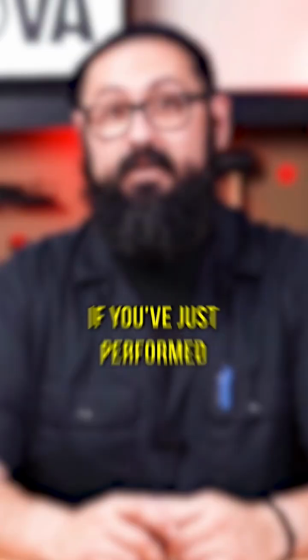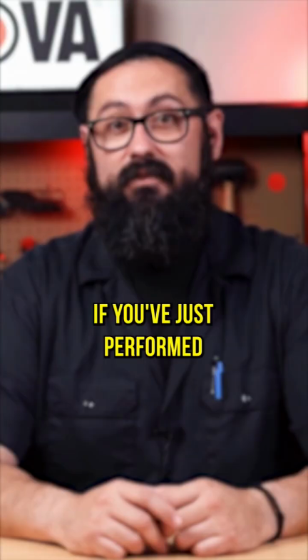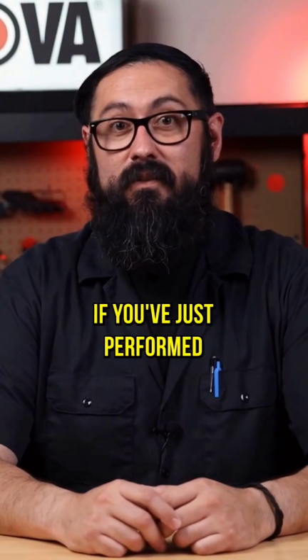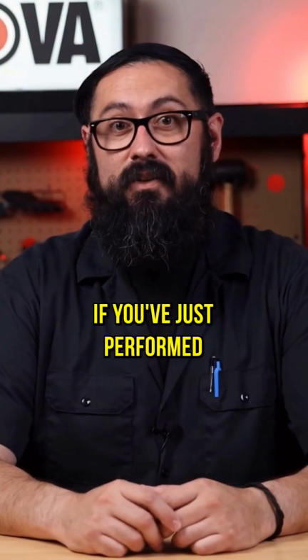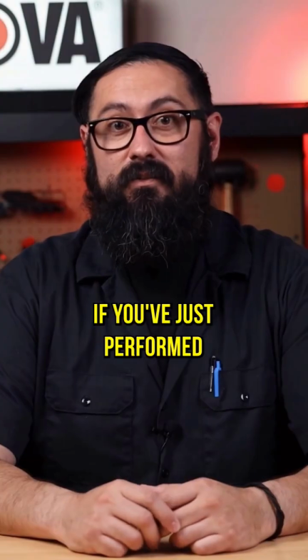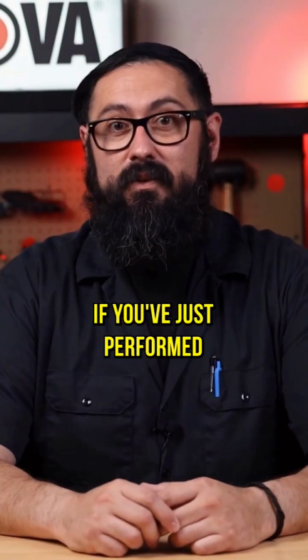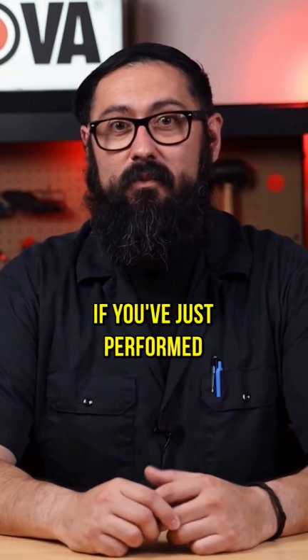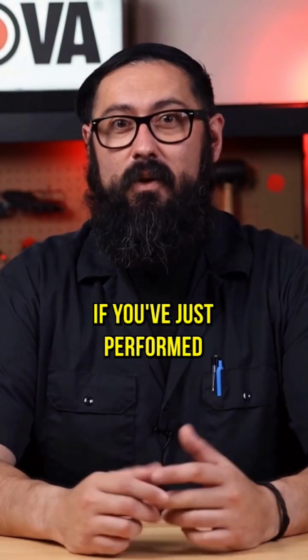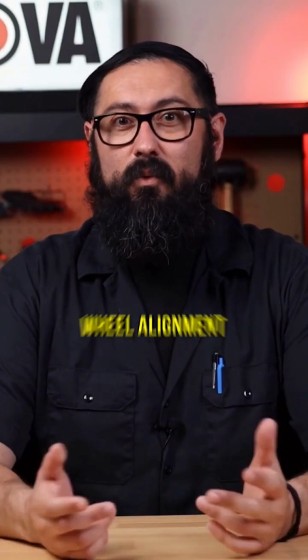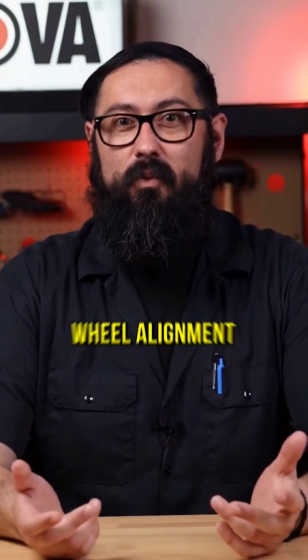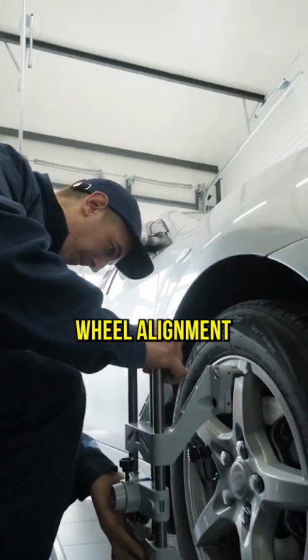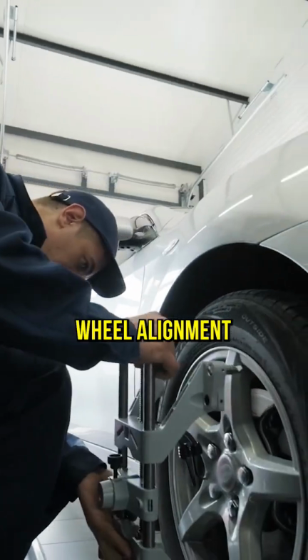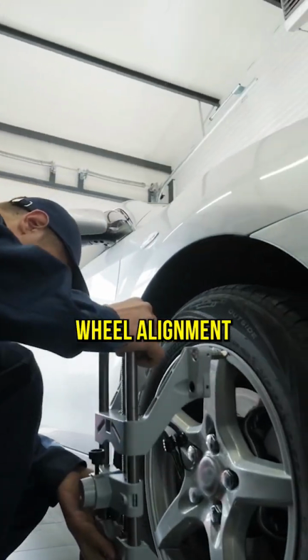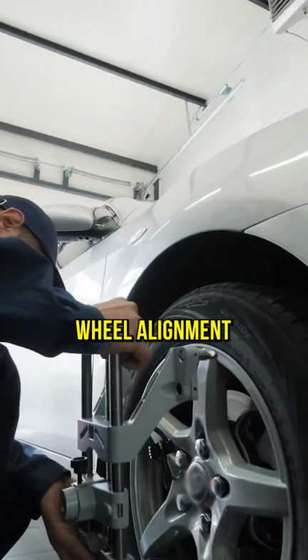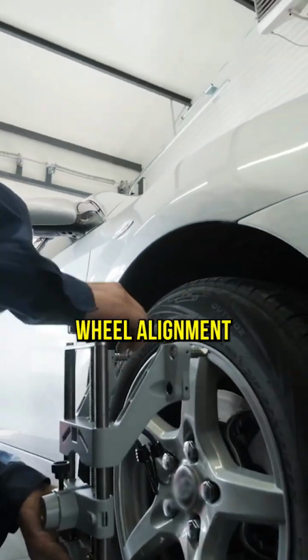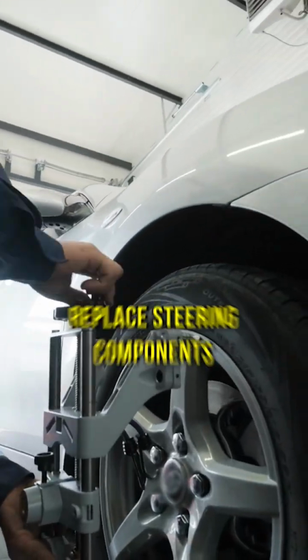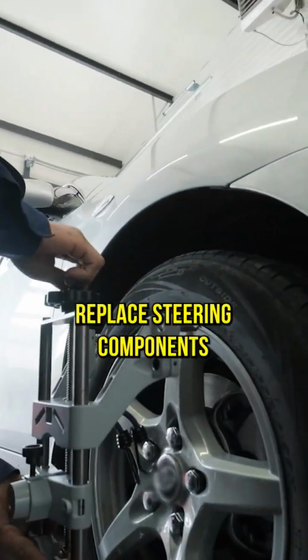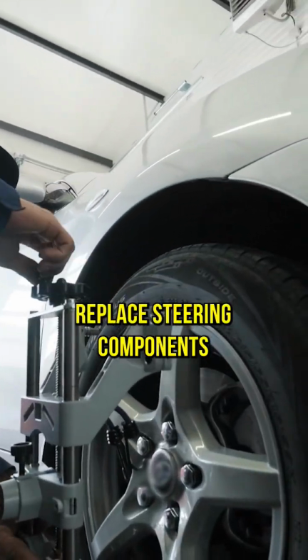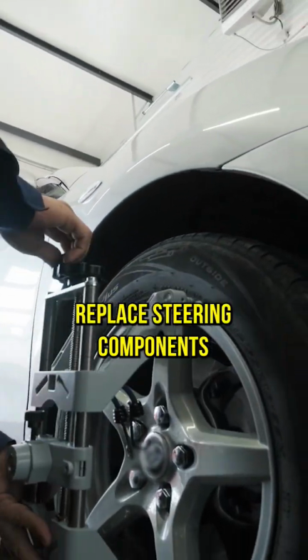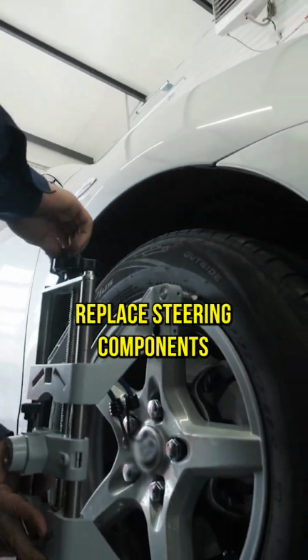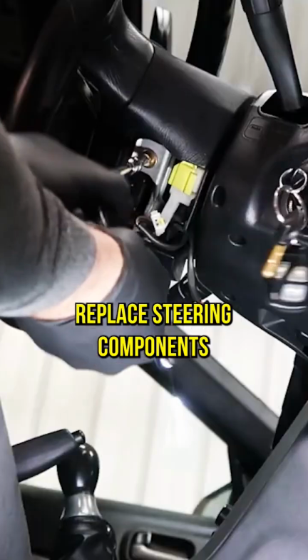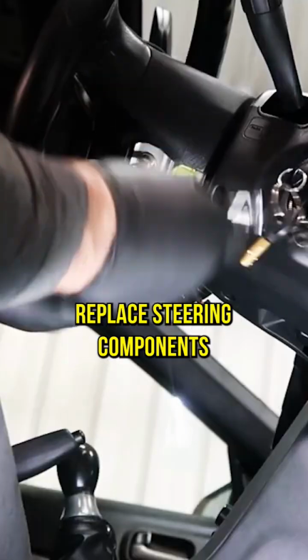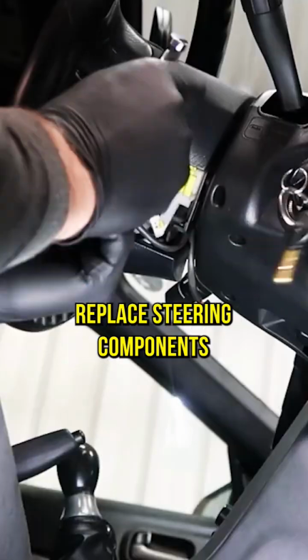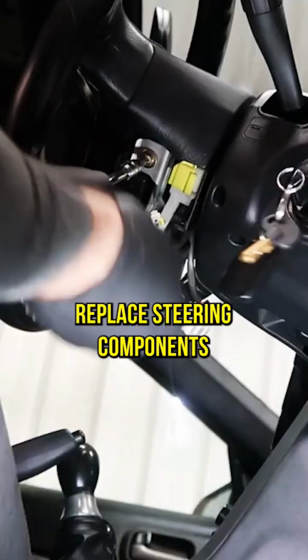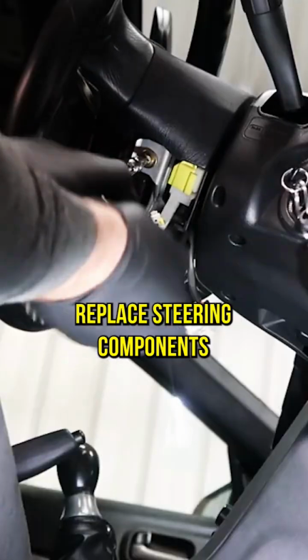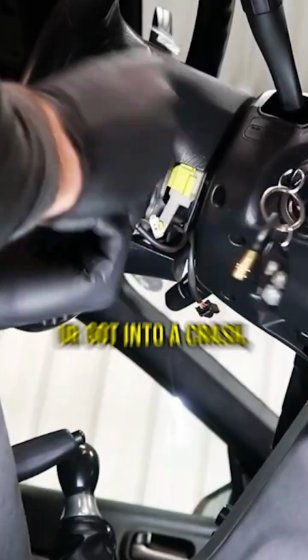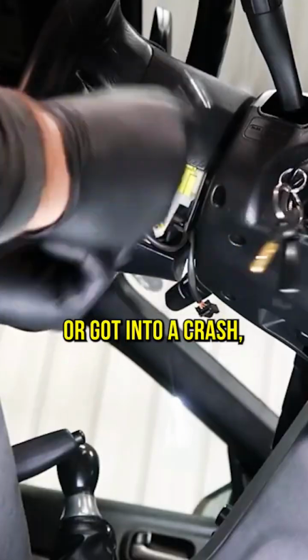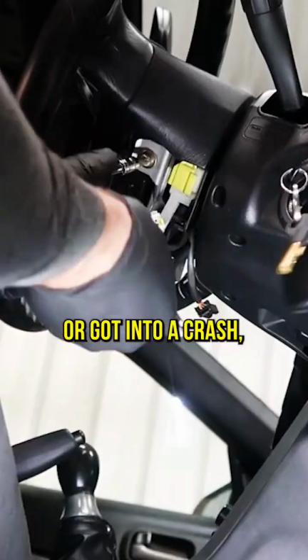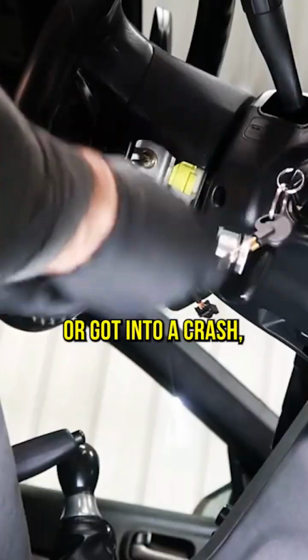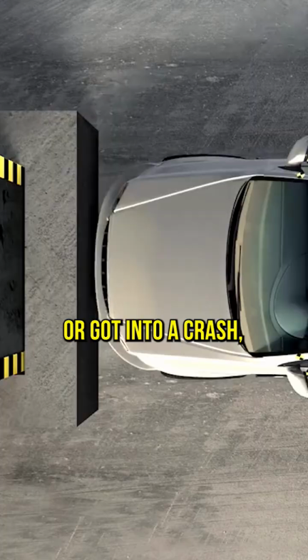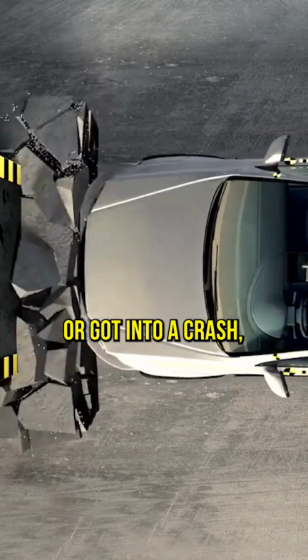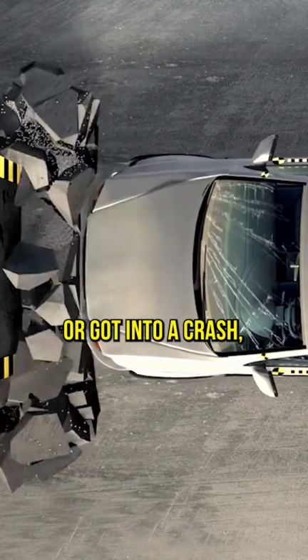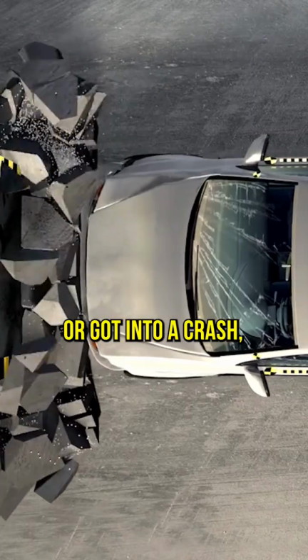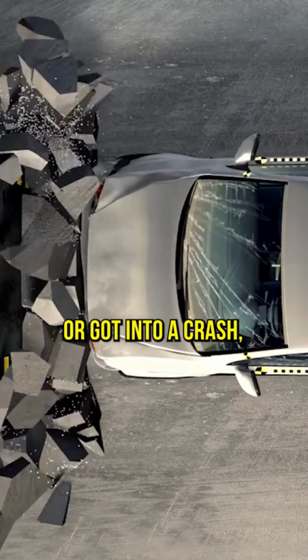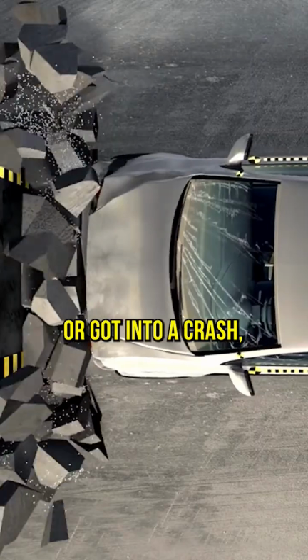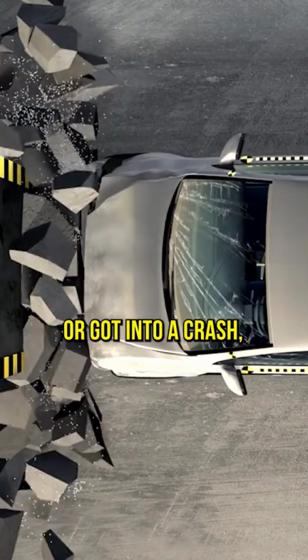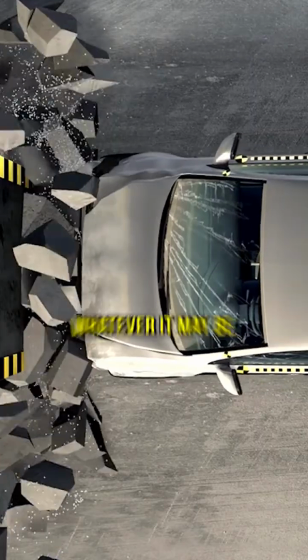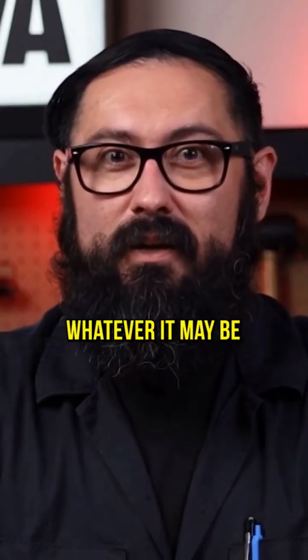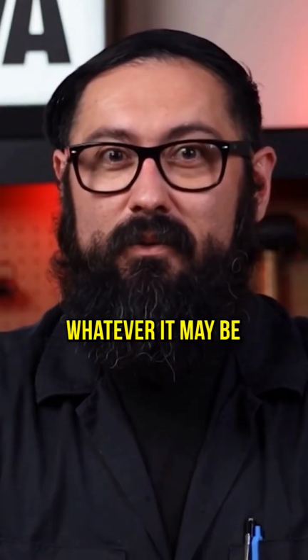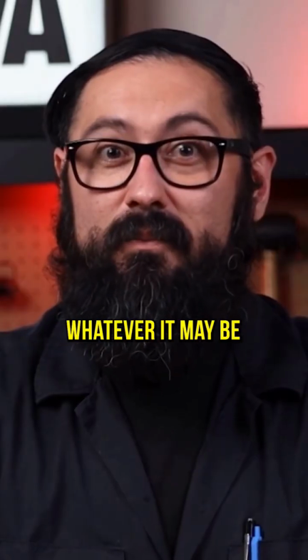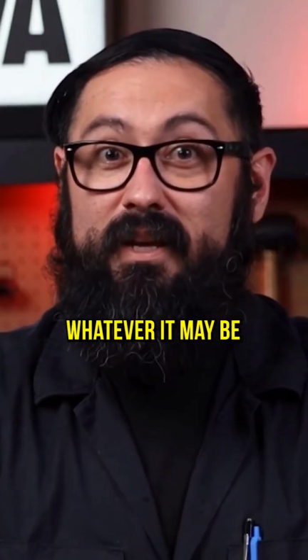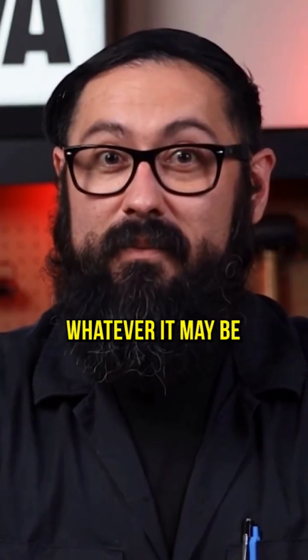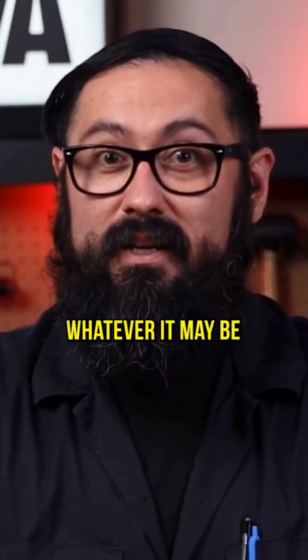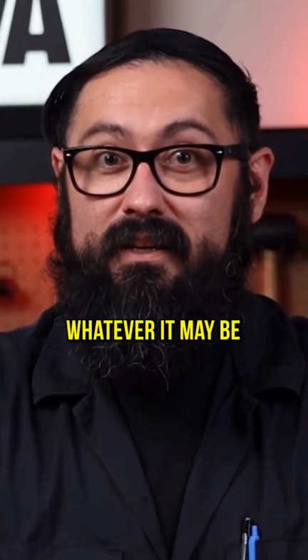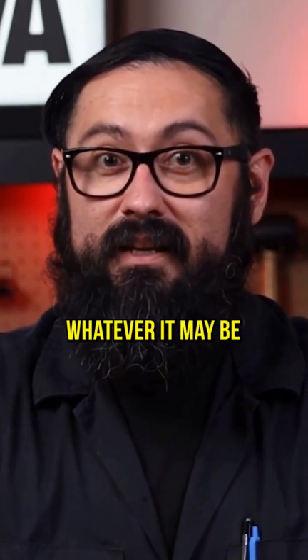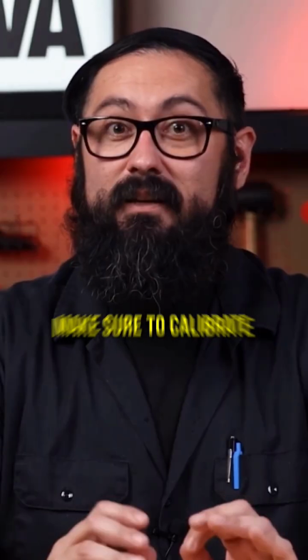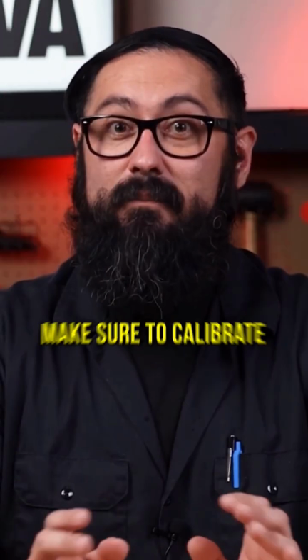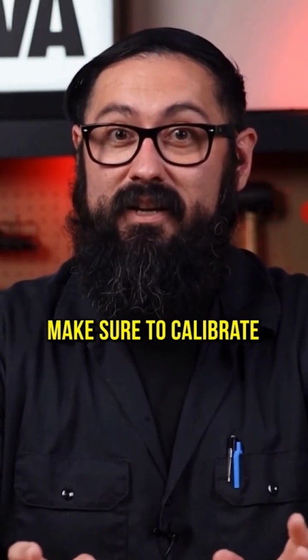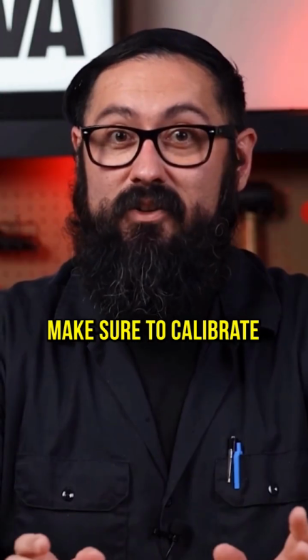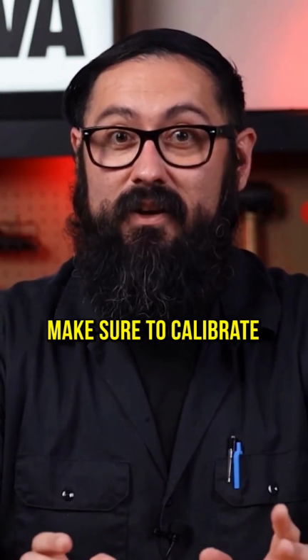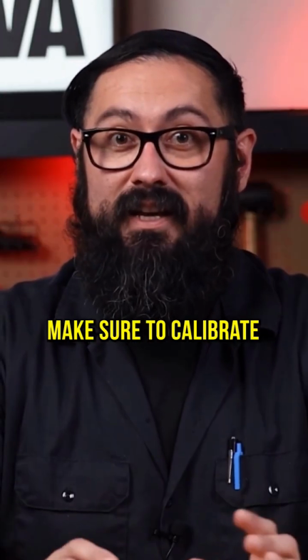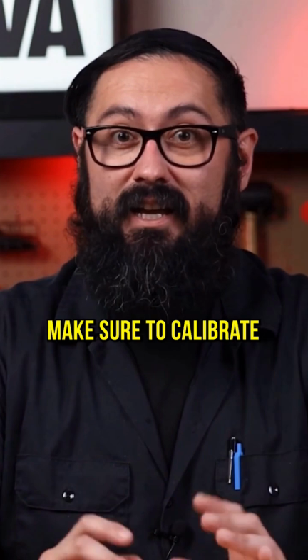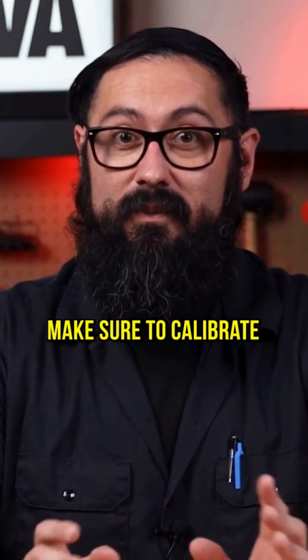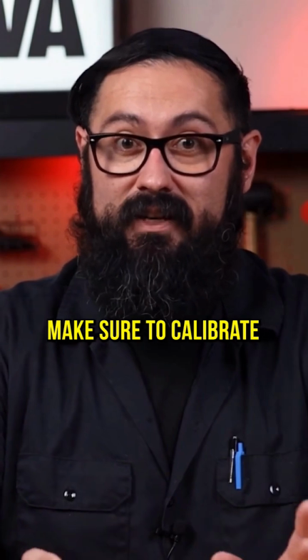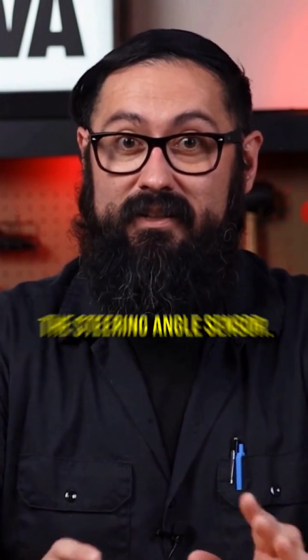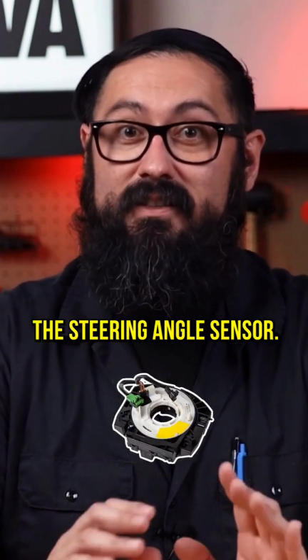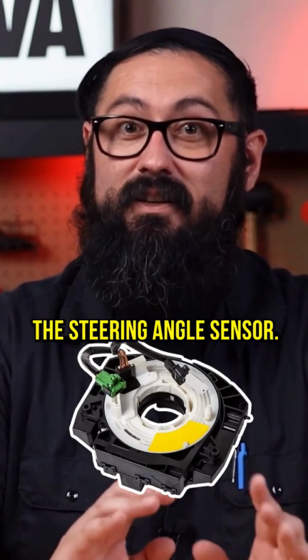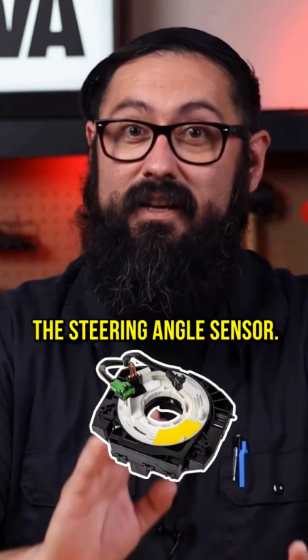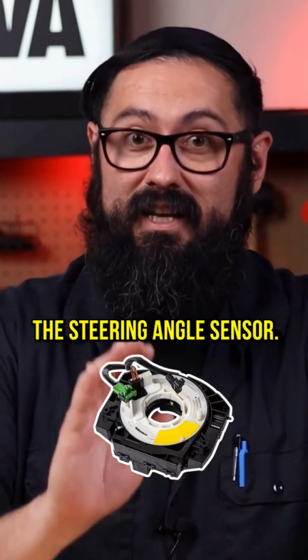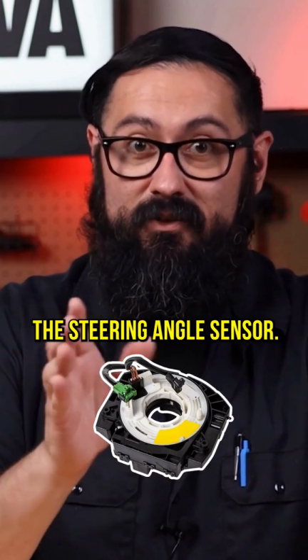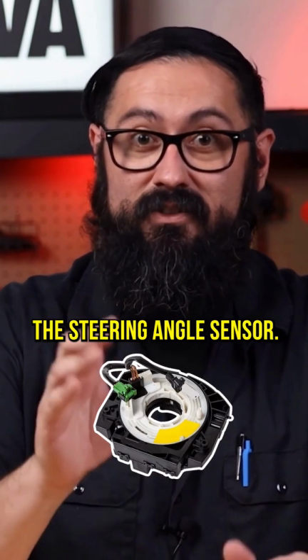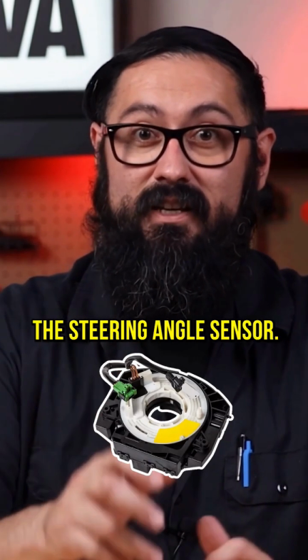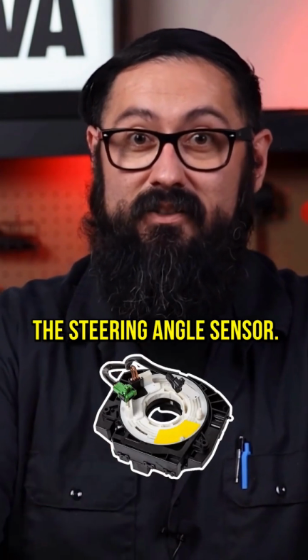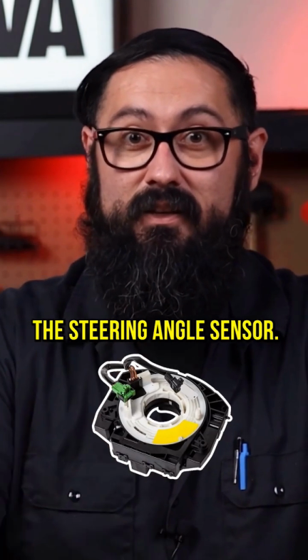If you've just performed wheel alignment, replaced steering components, or got into a crash — whatever it may be — make sure to calibrate the steering angle sensor.